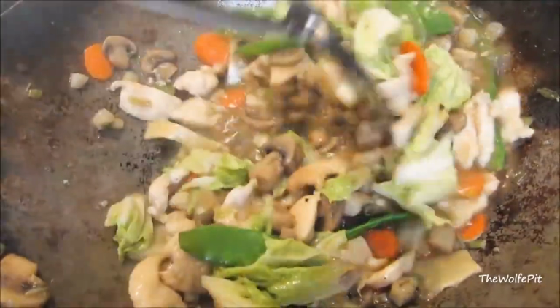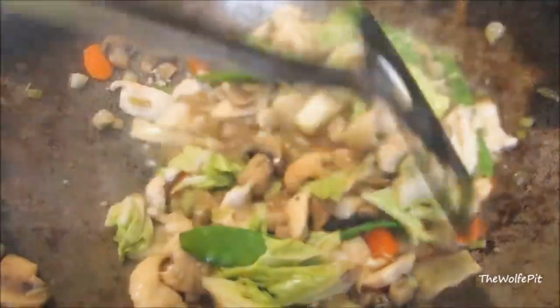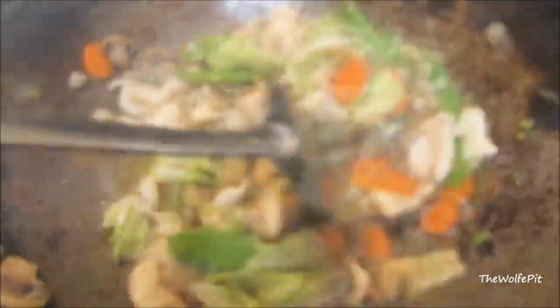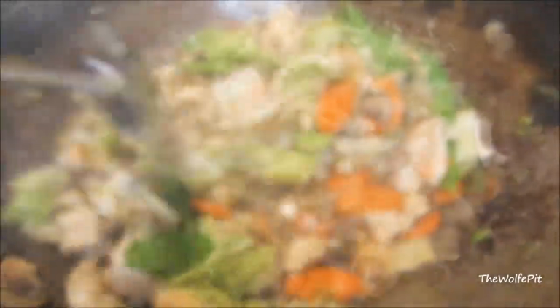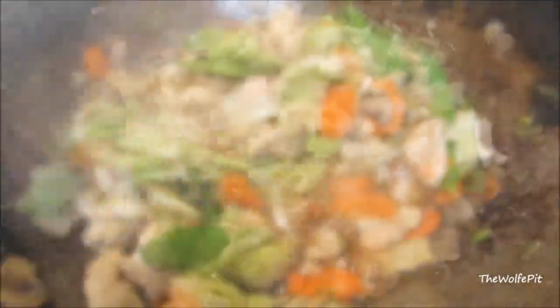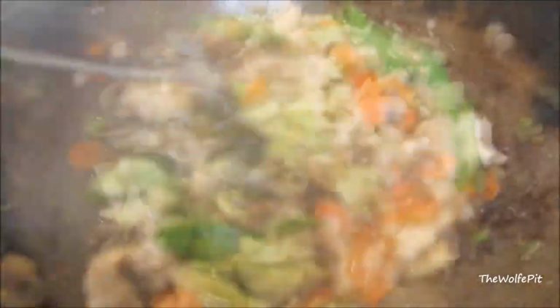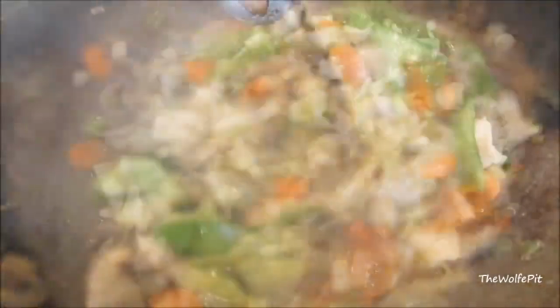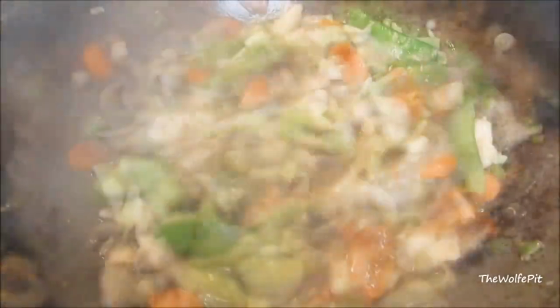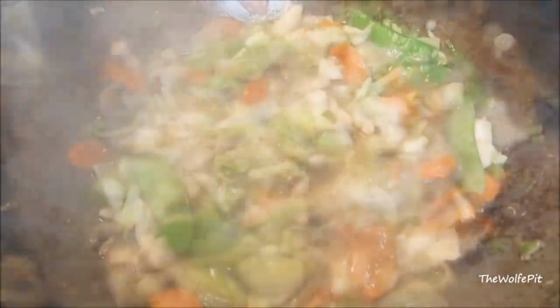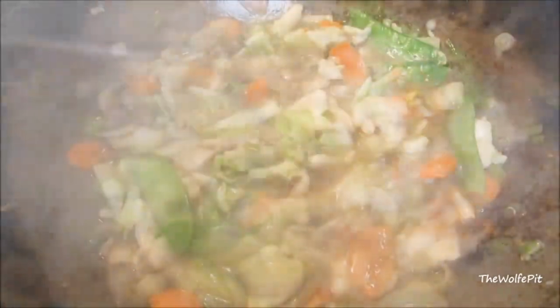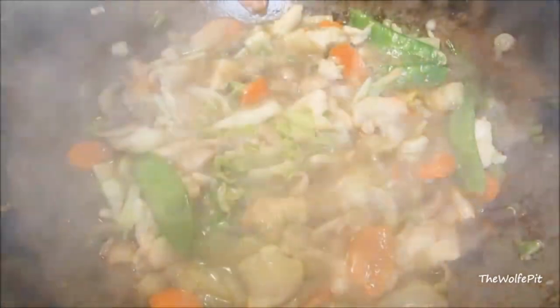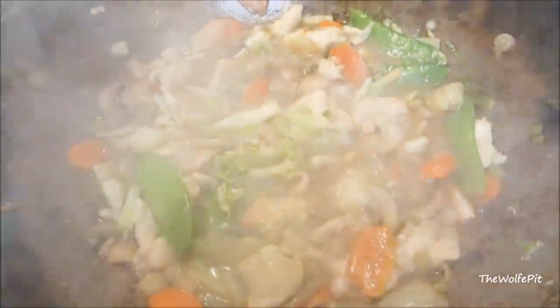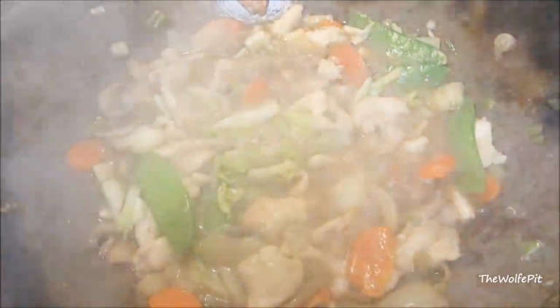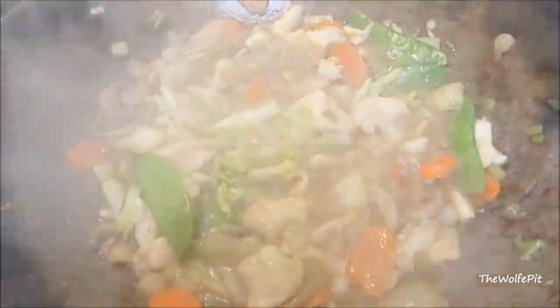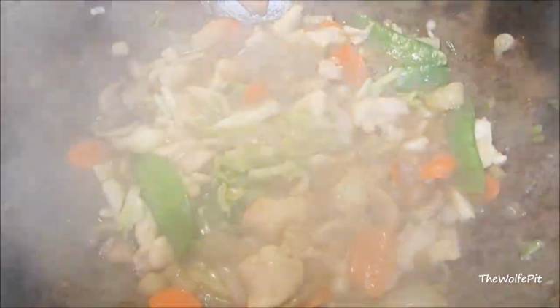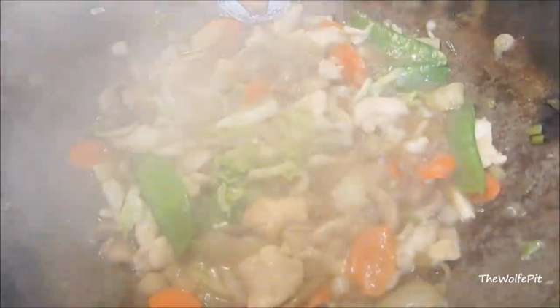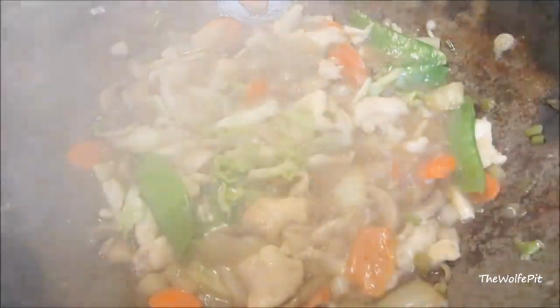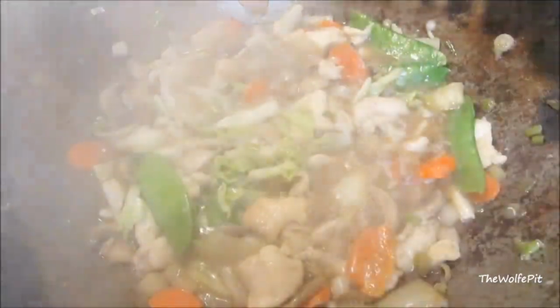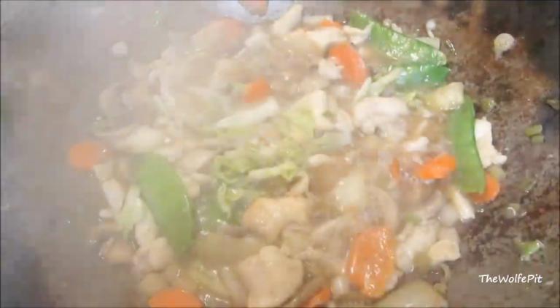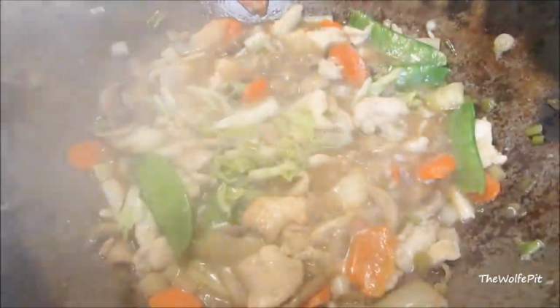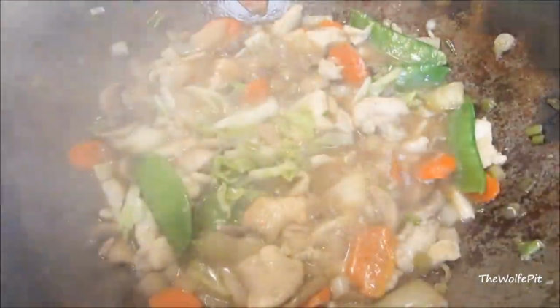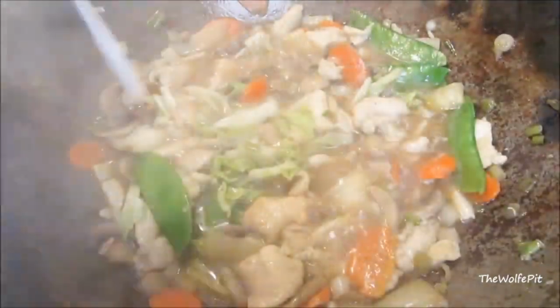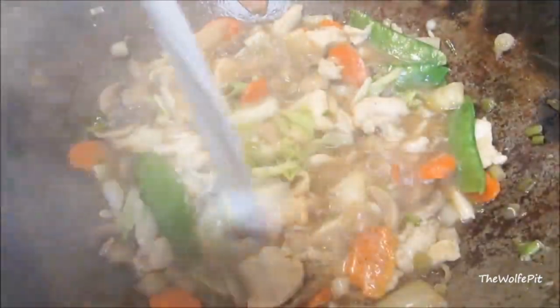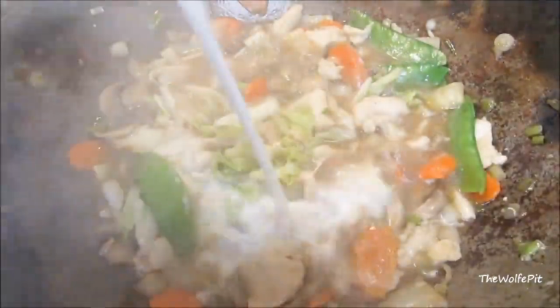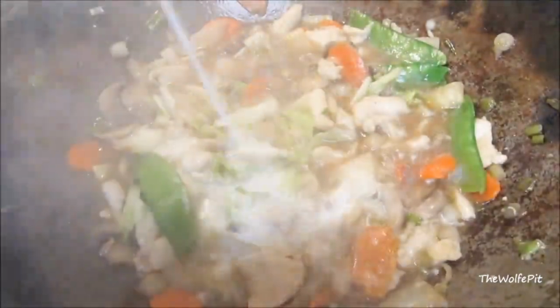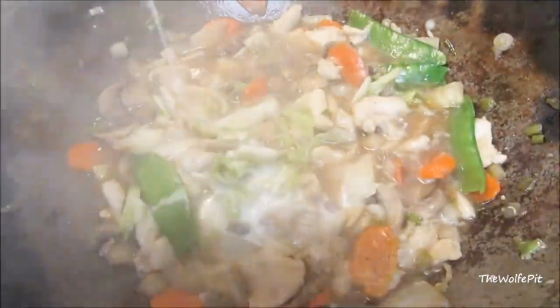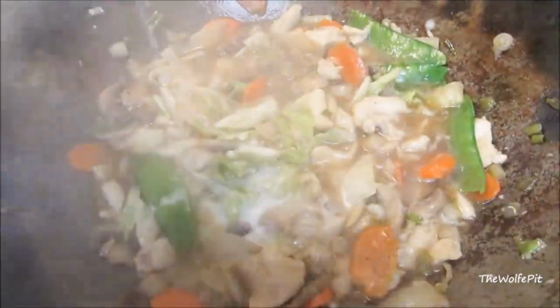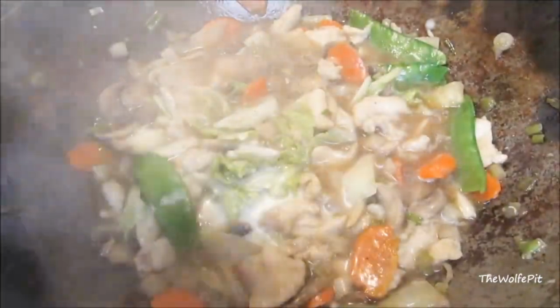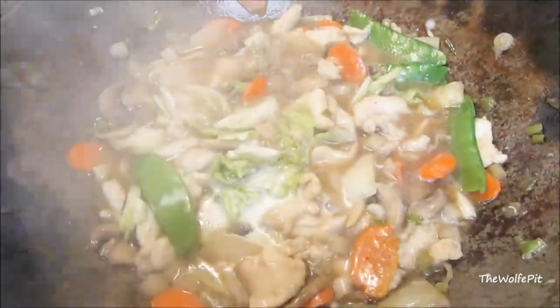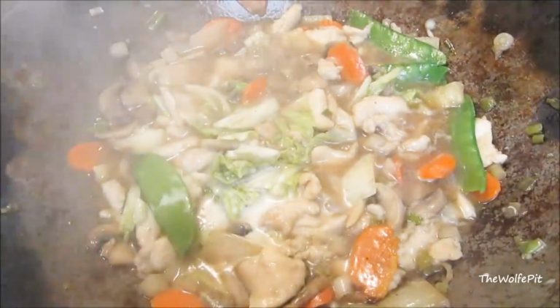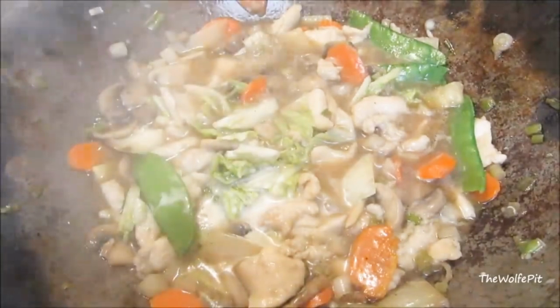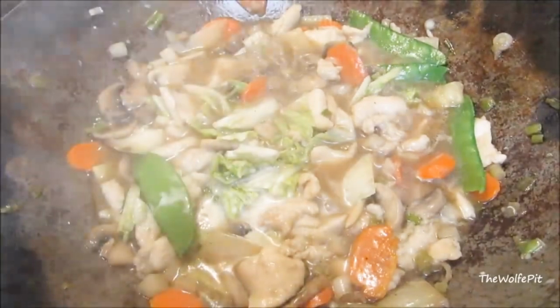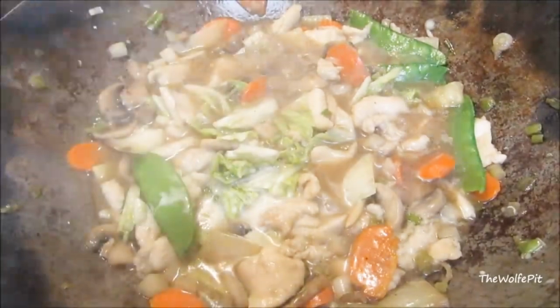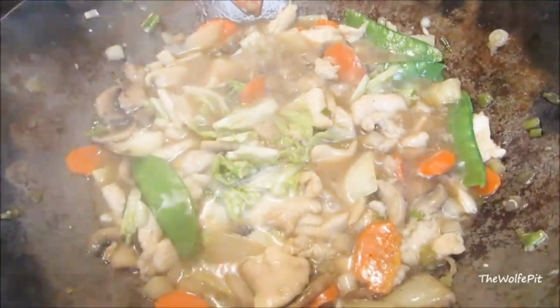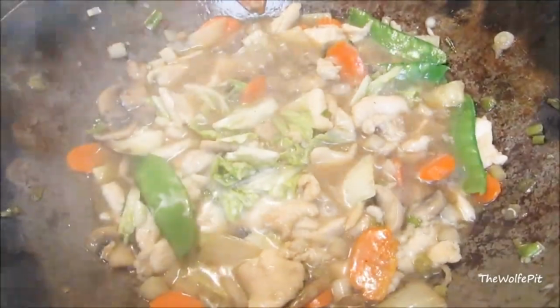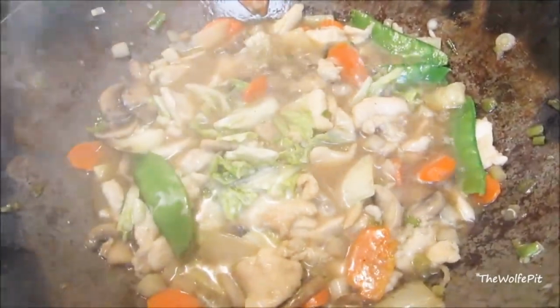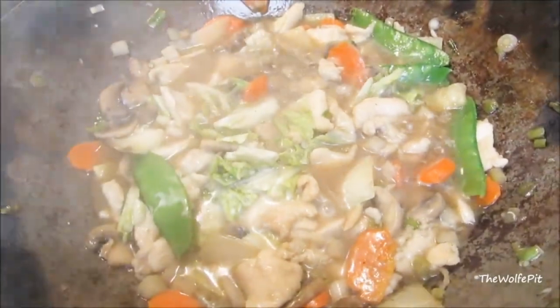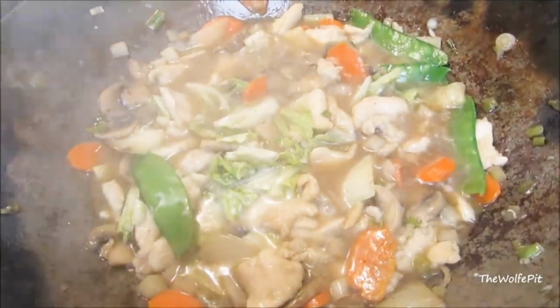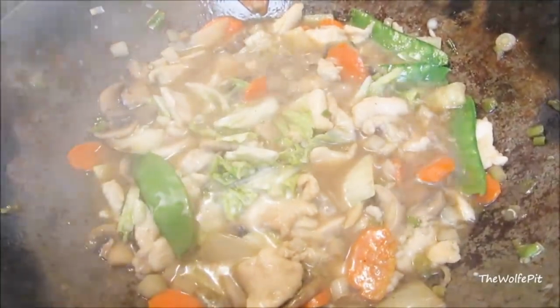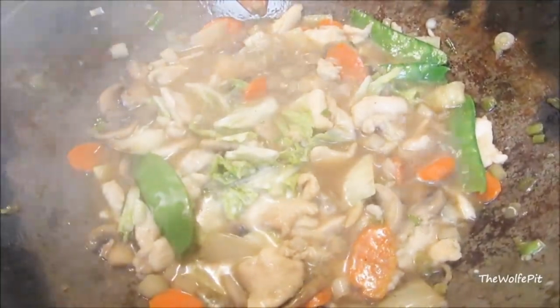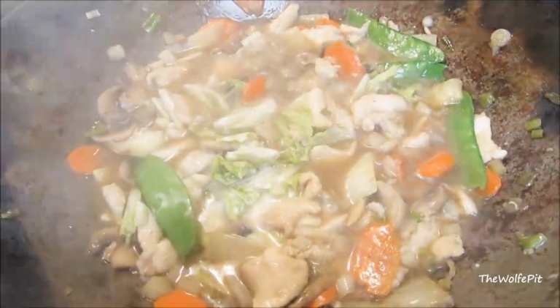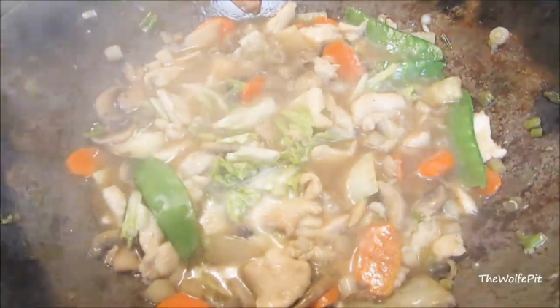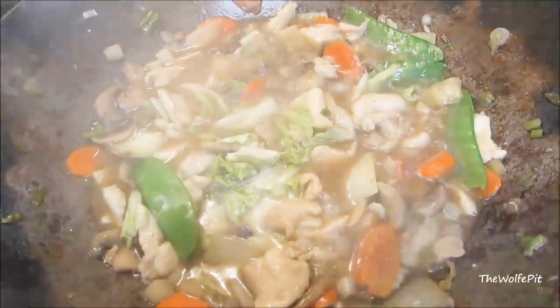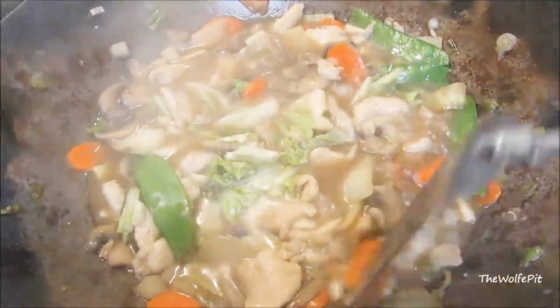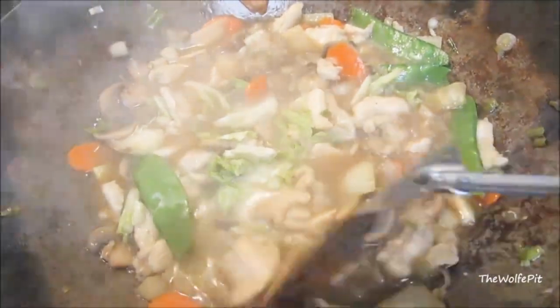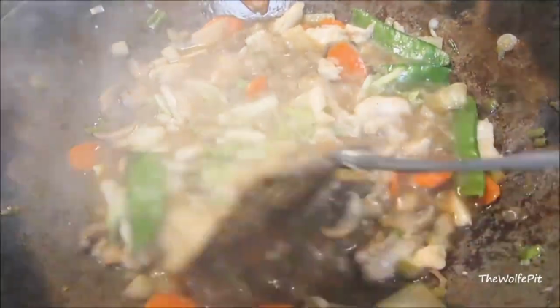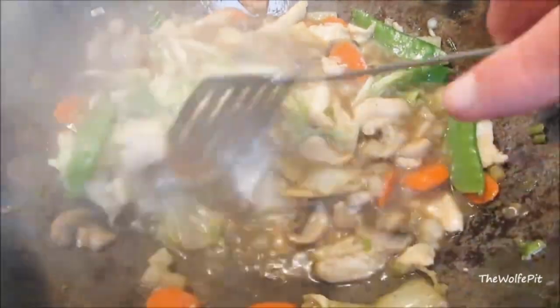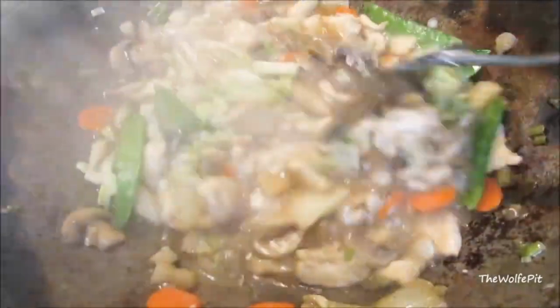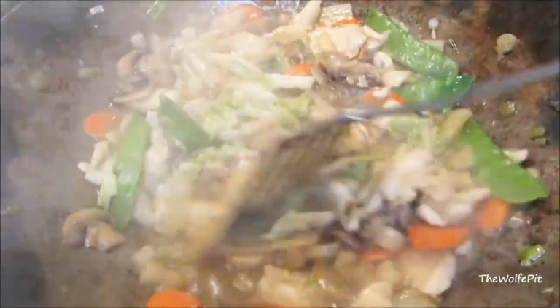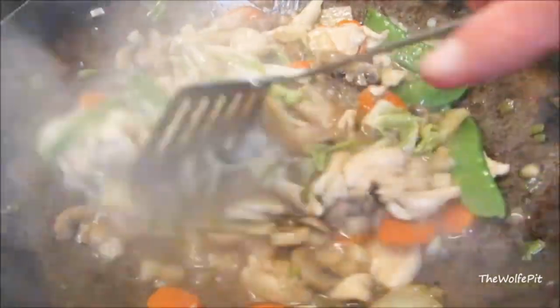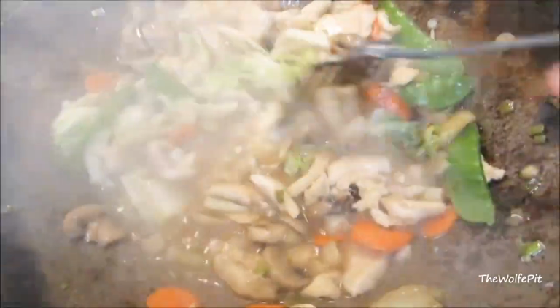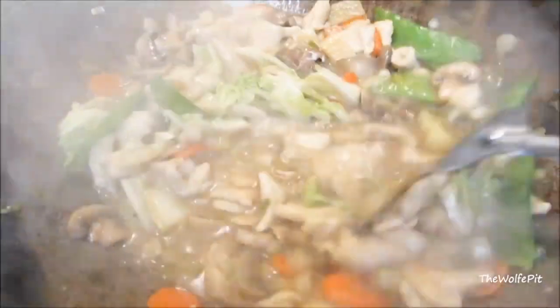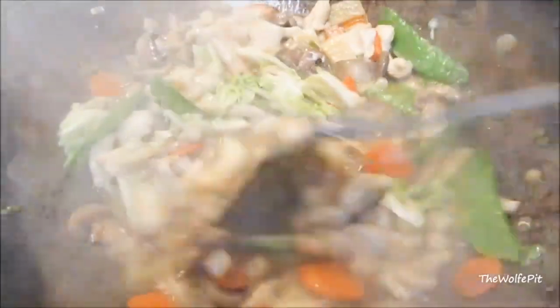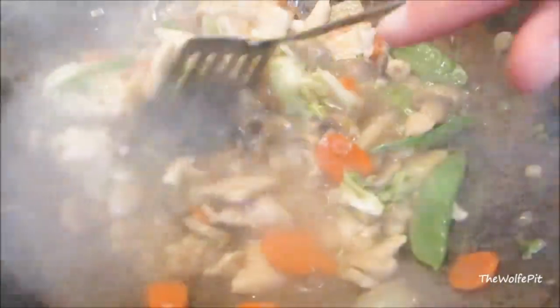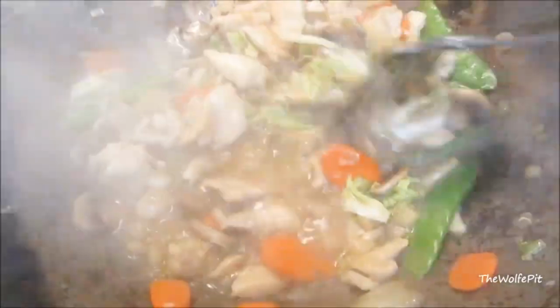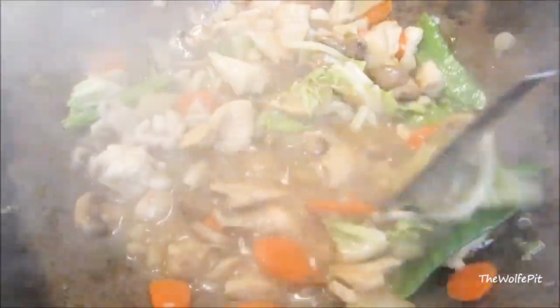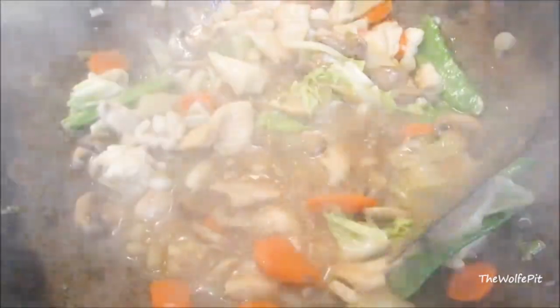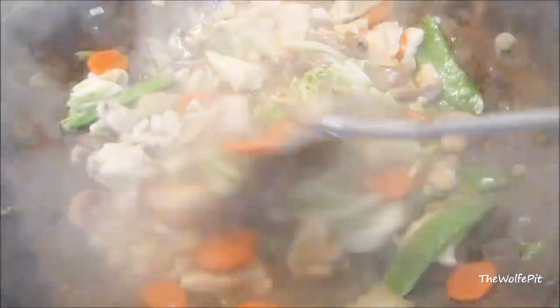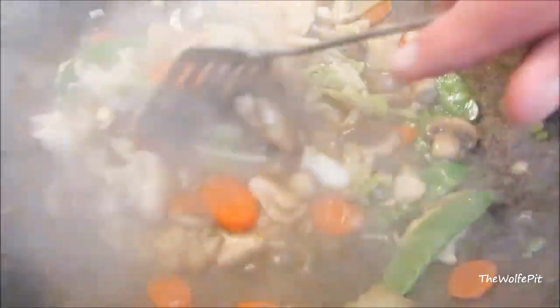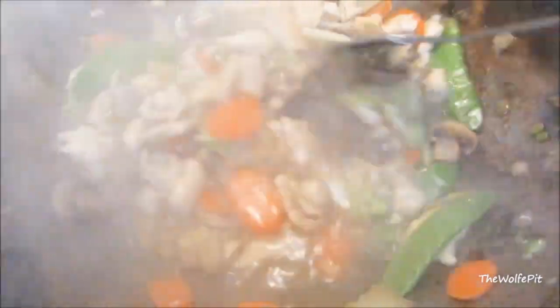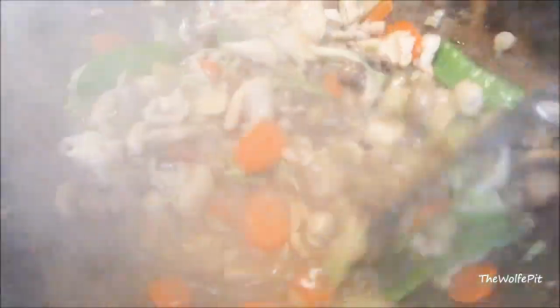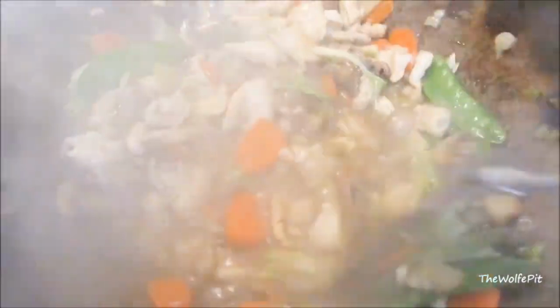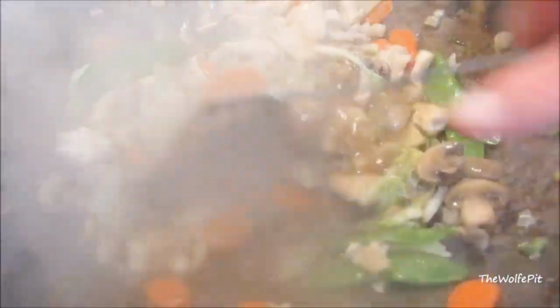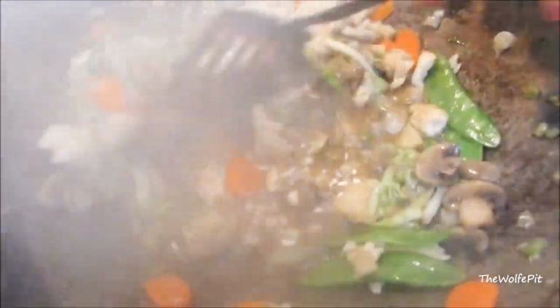Finally, add a little bit of cornstarch slurry to thicken everything up. As soon as you add the slurry, give it a mix and it'll thicken right up.